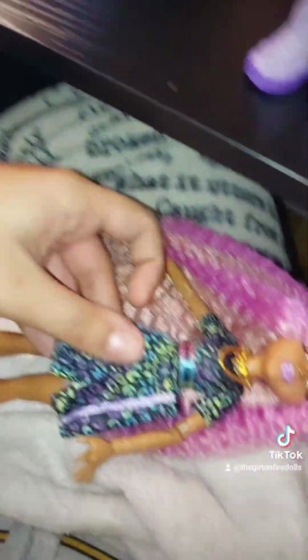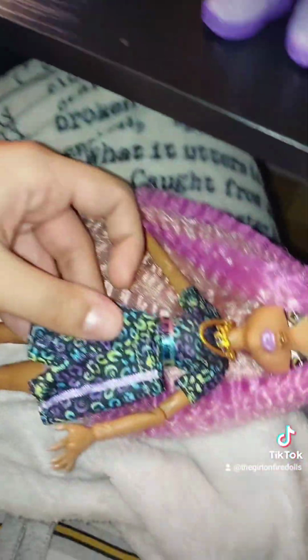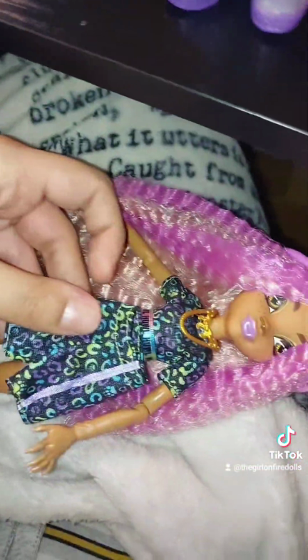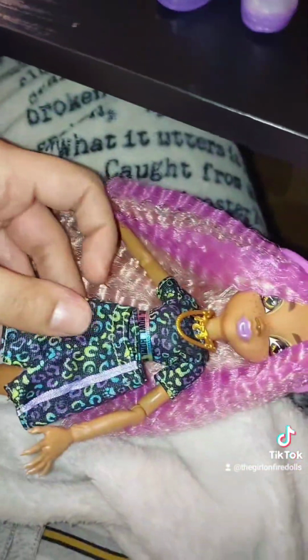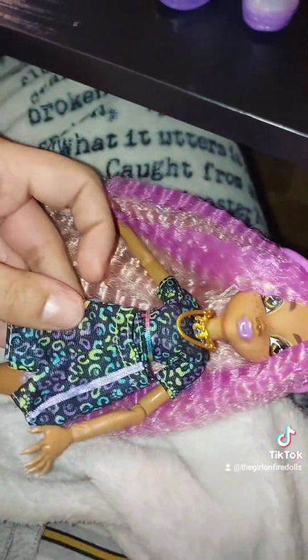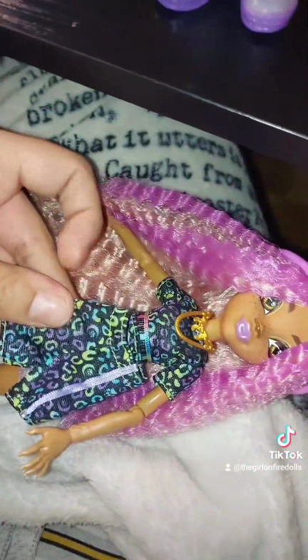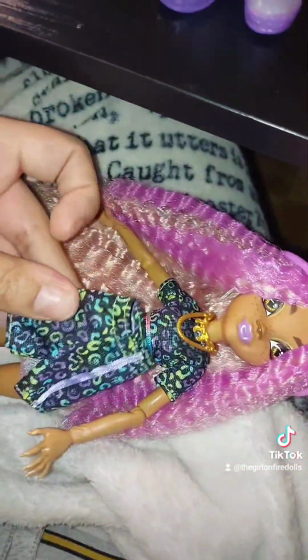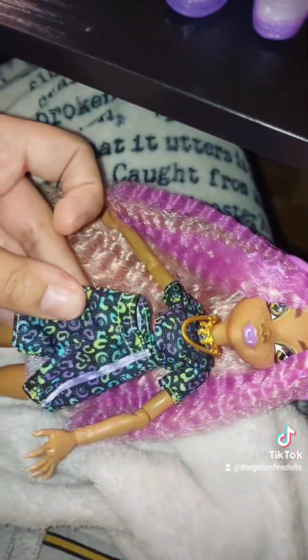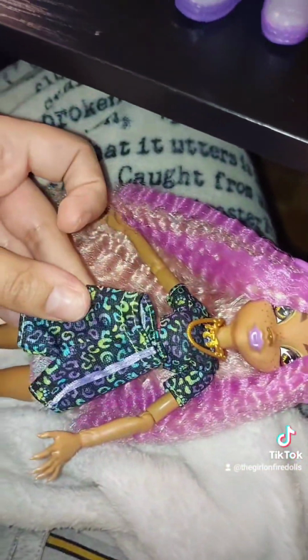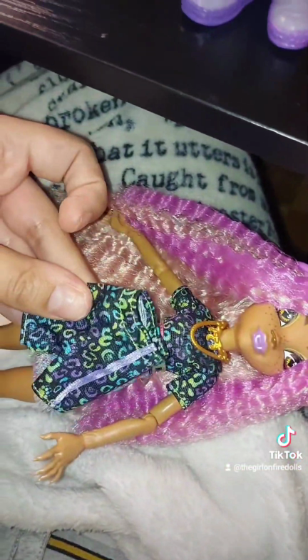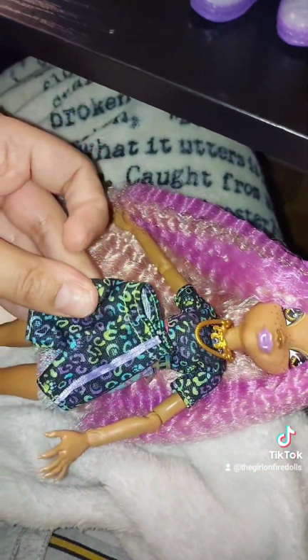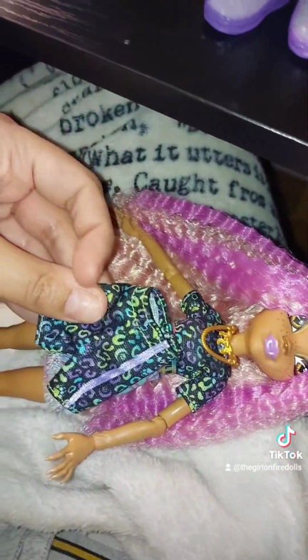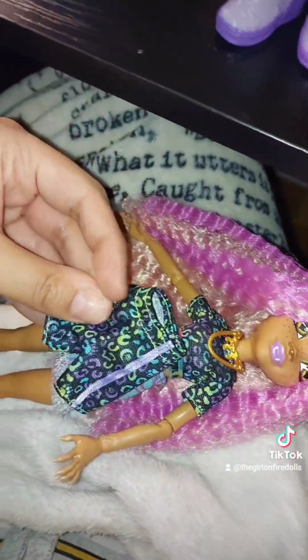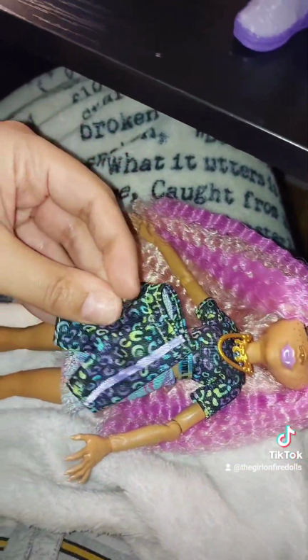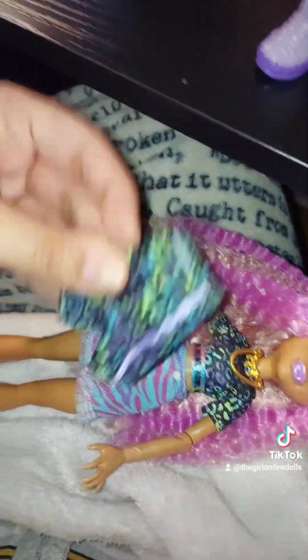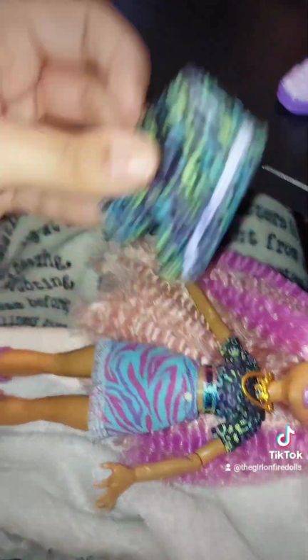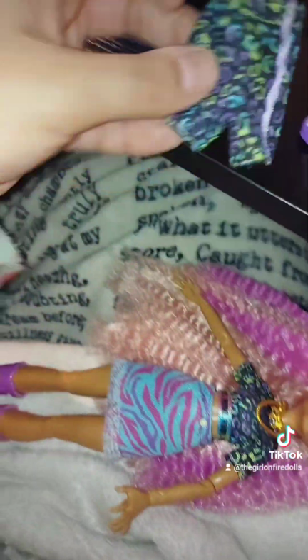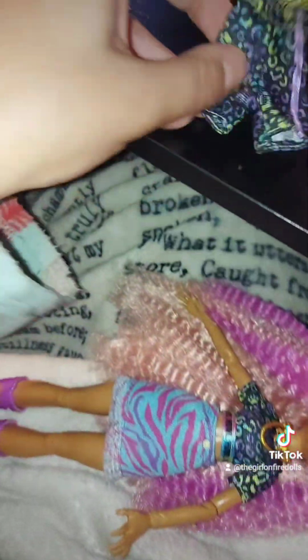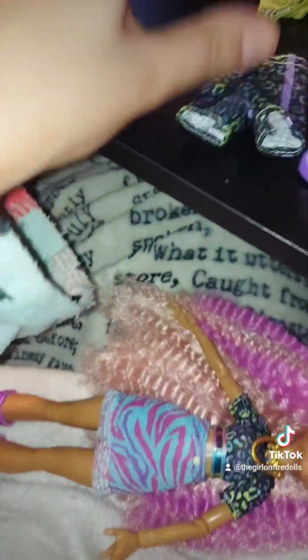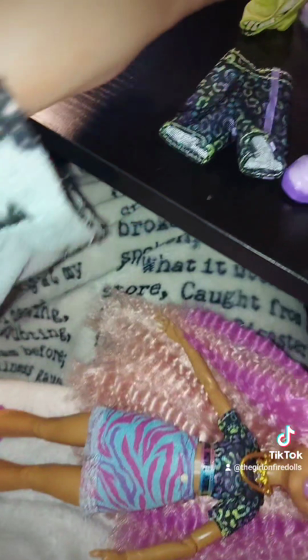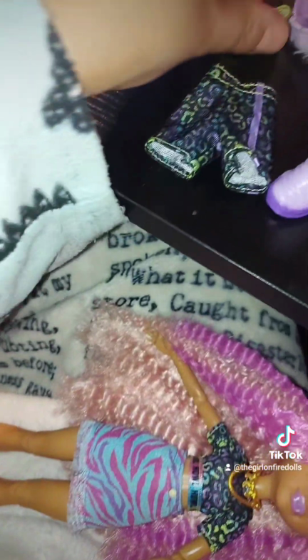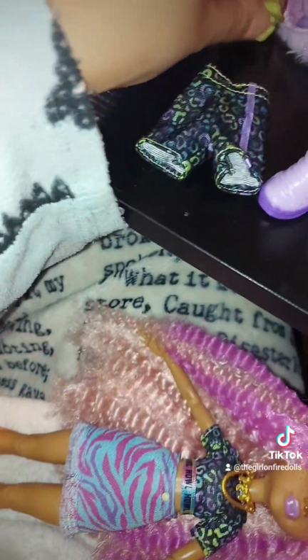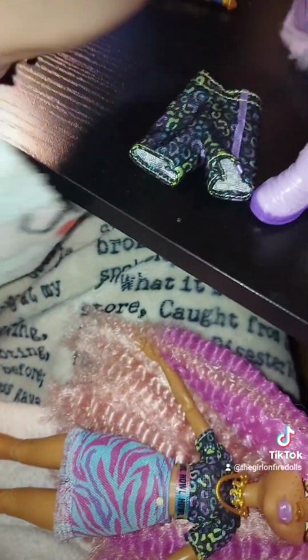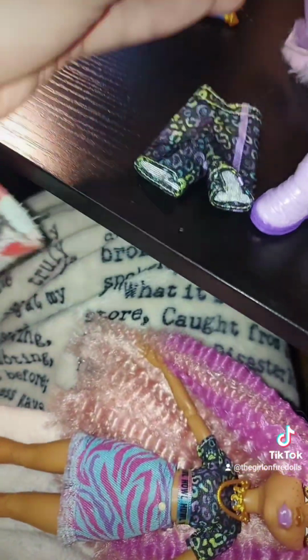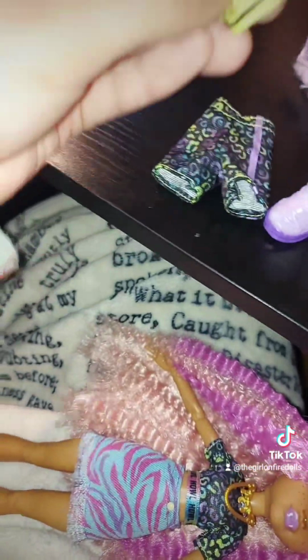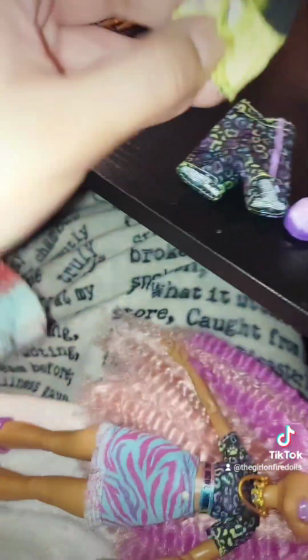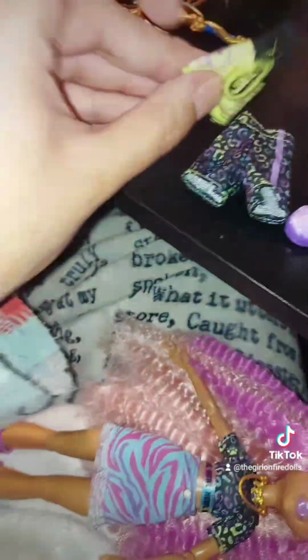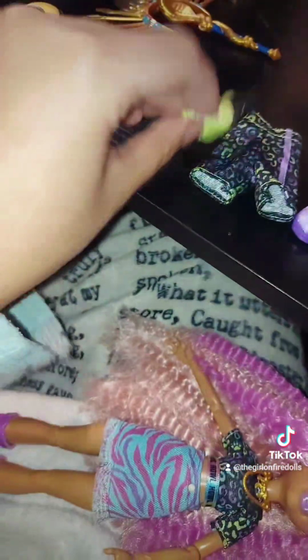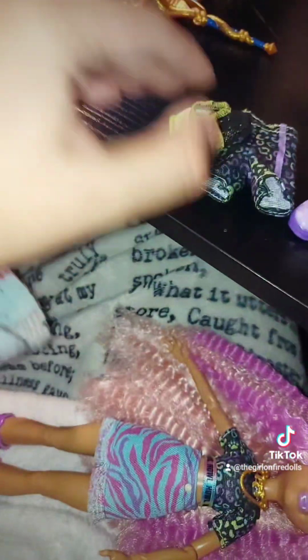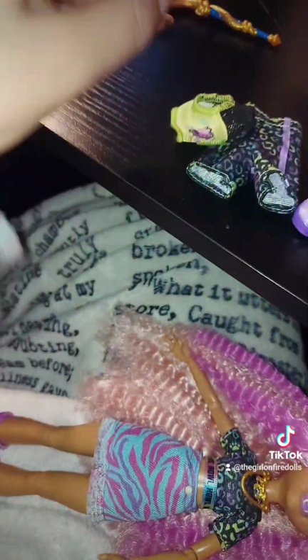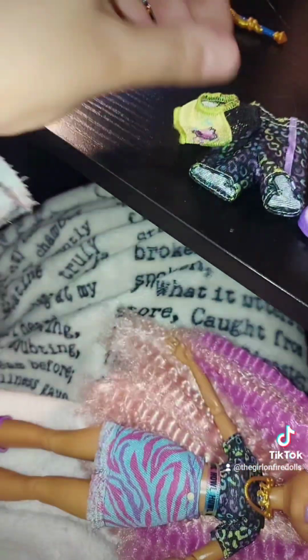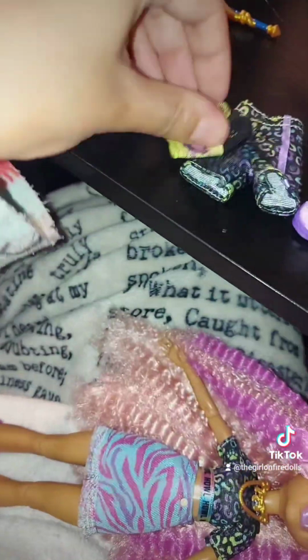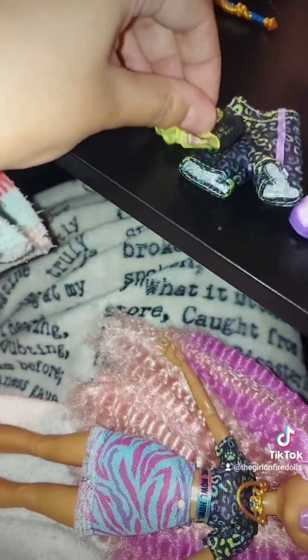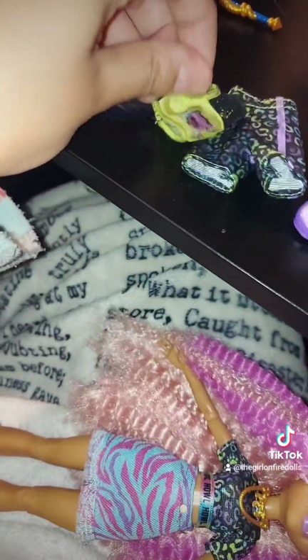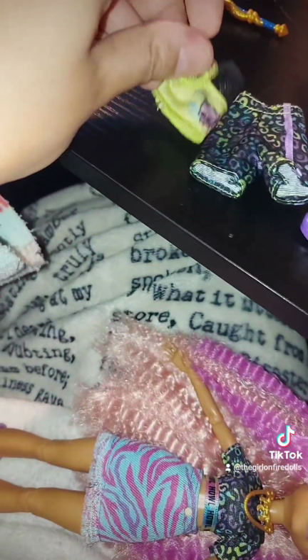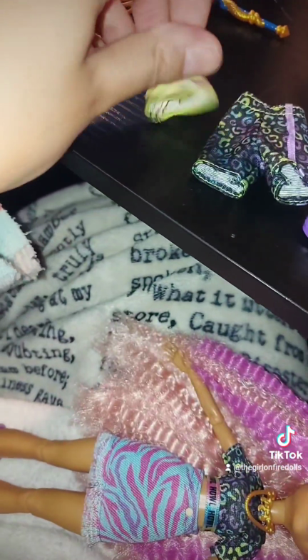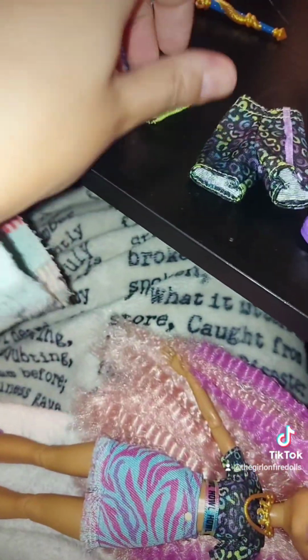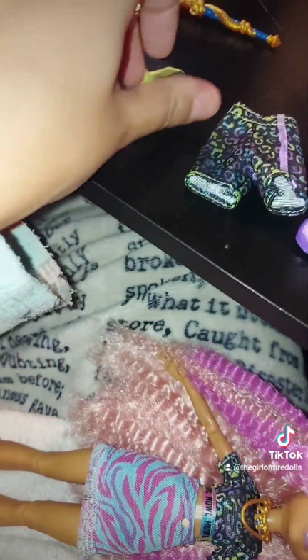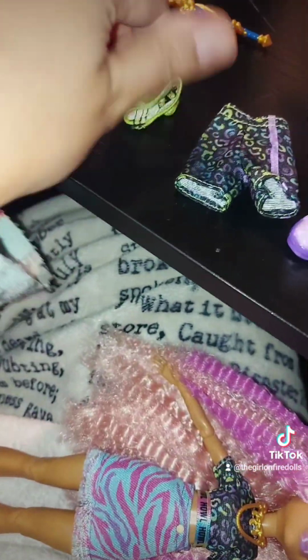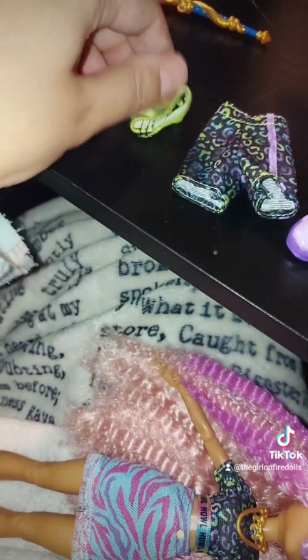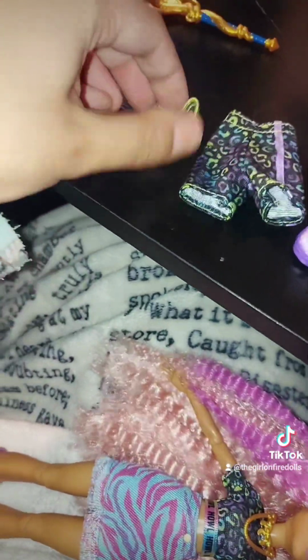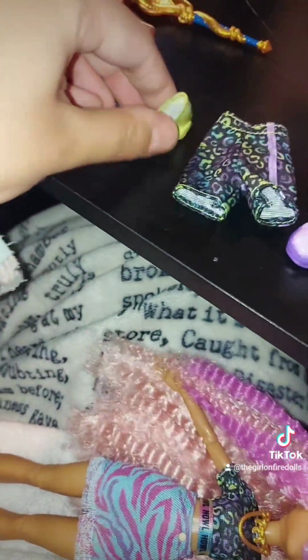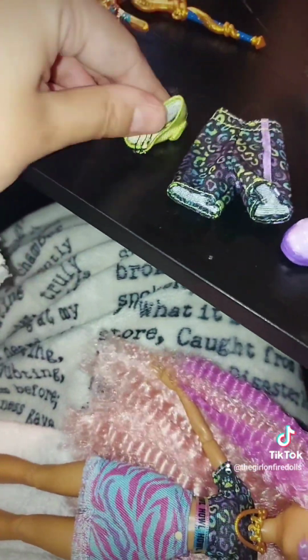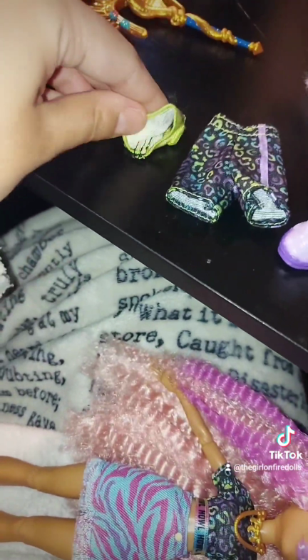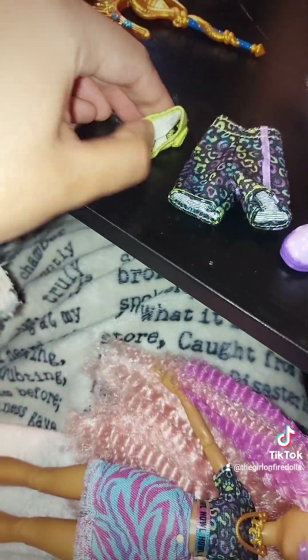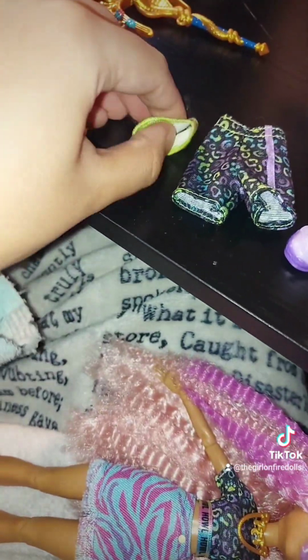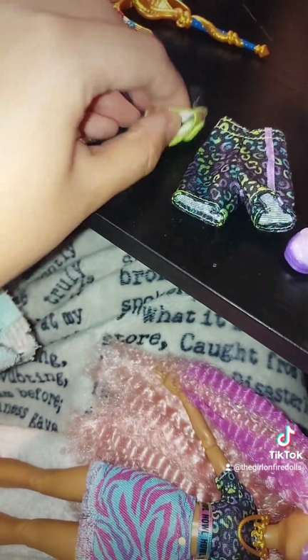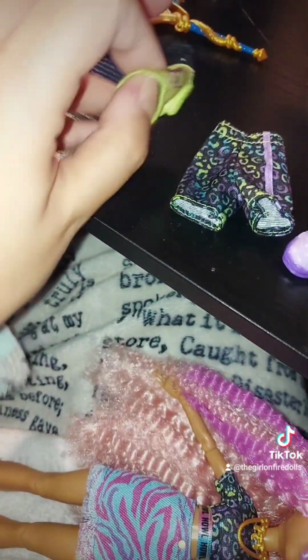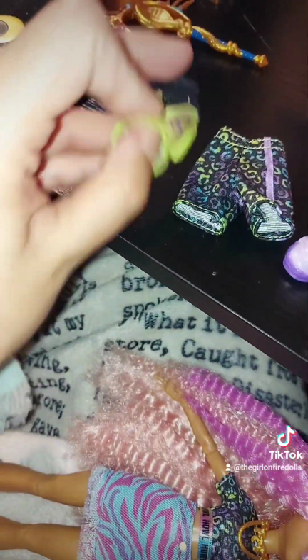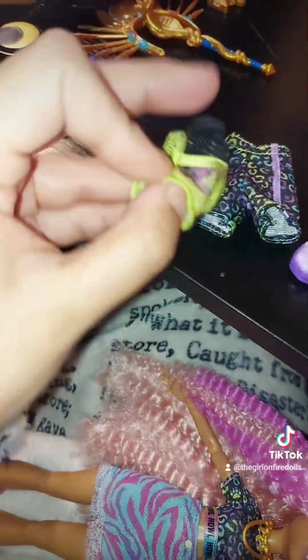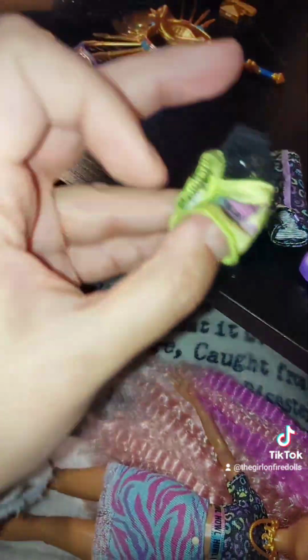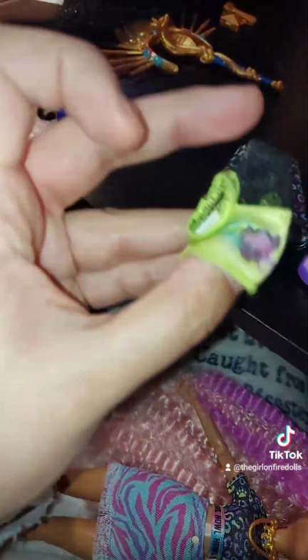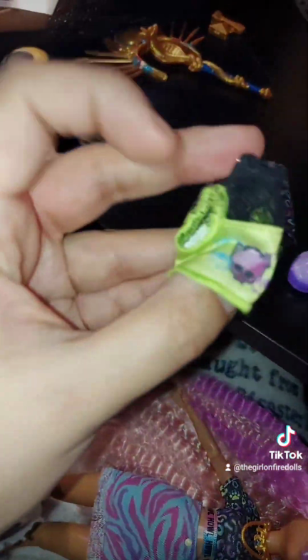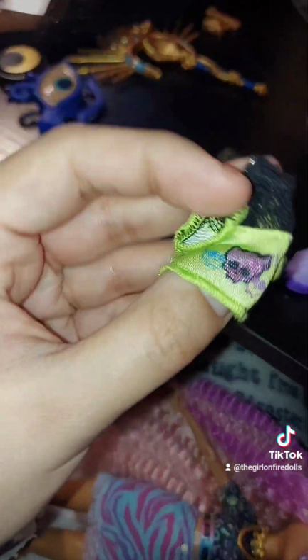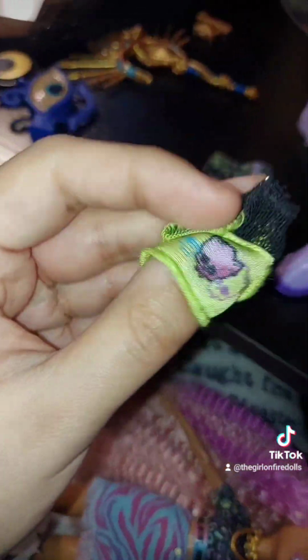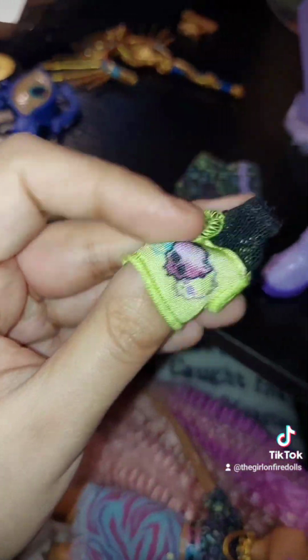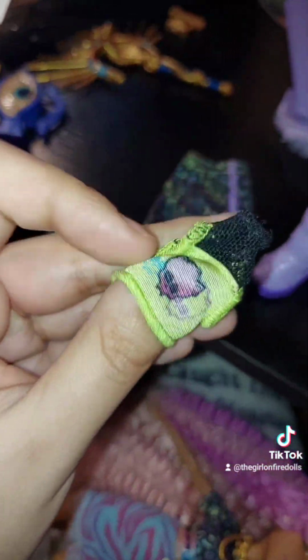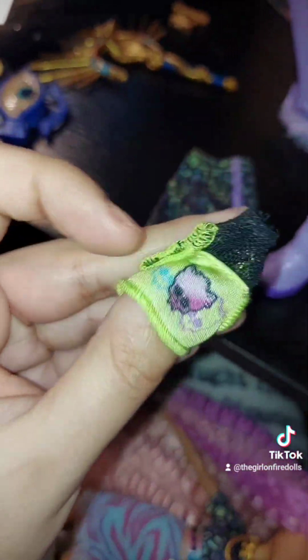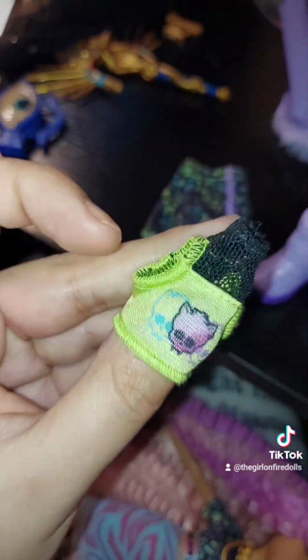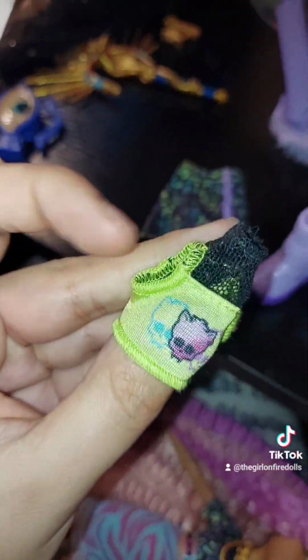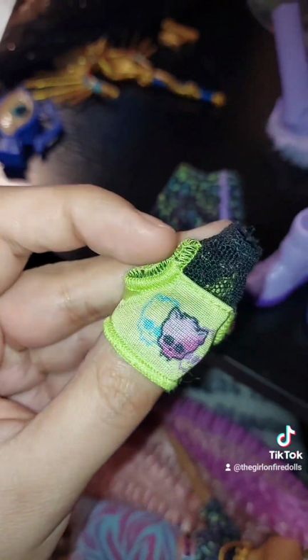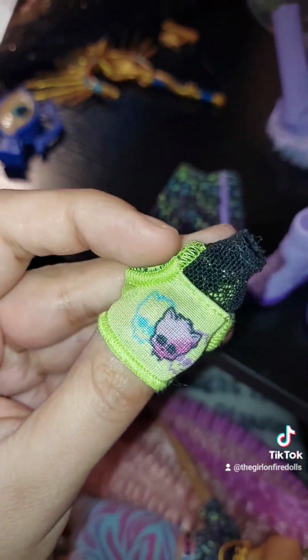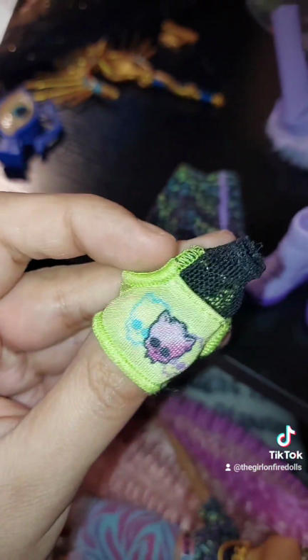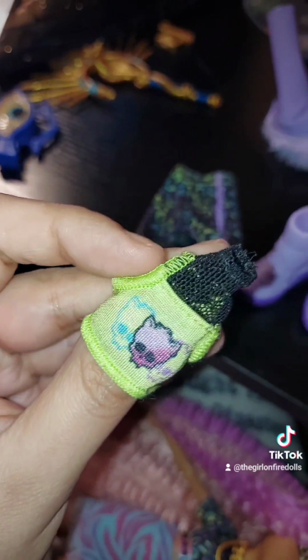She also comes with shorts that match the other top better with the same pattern, and a green shirt with collets.